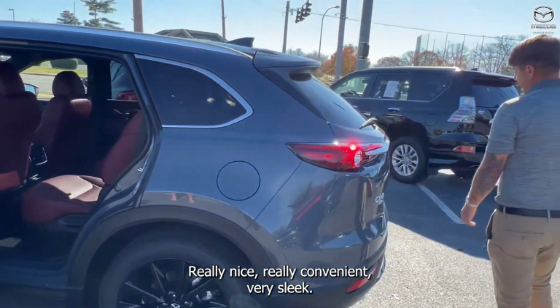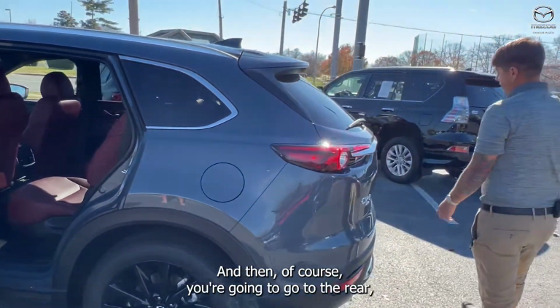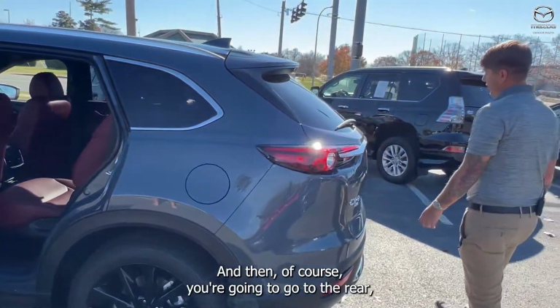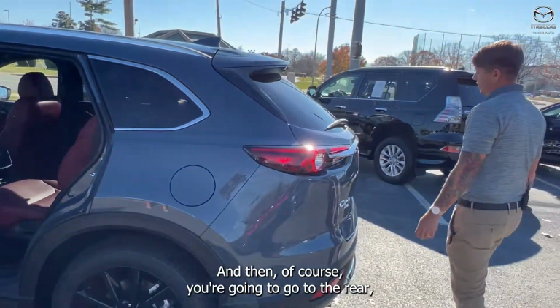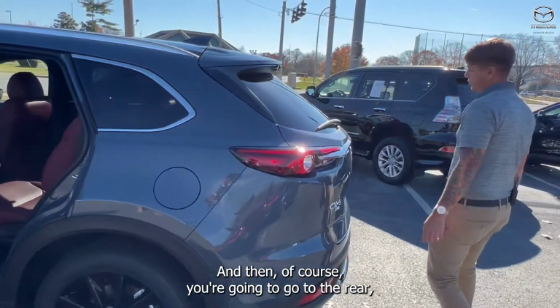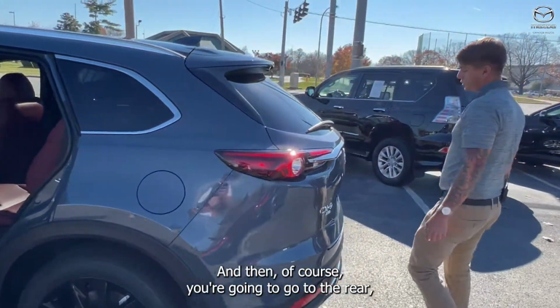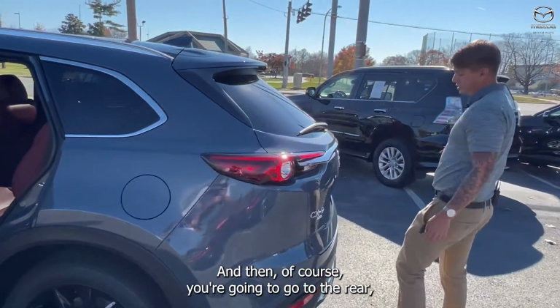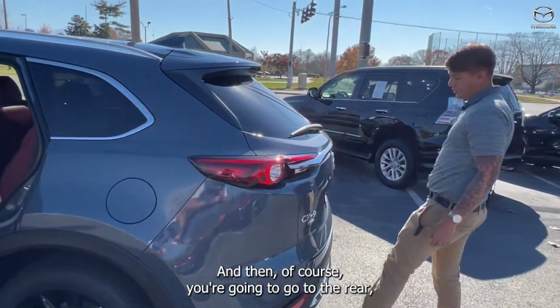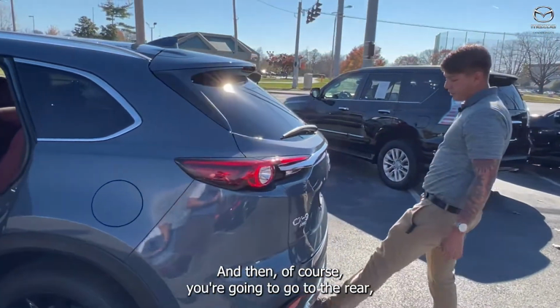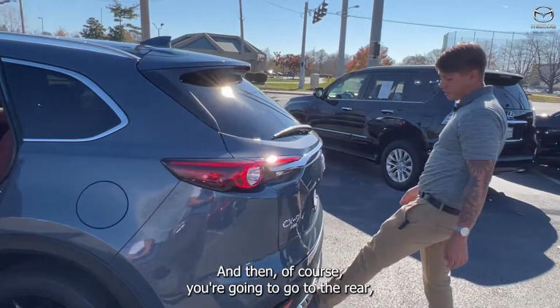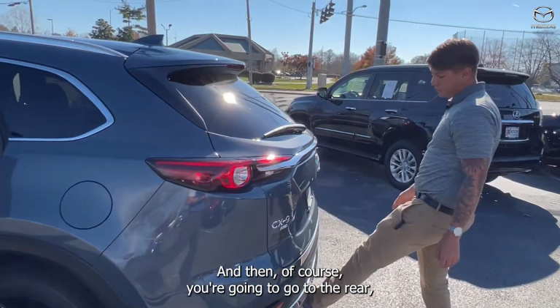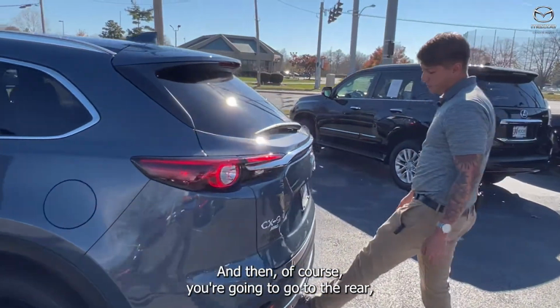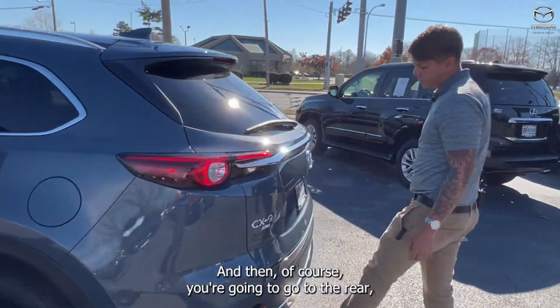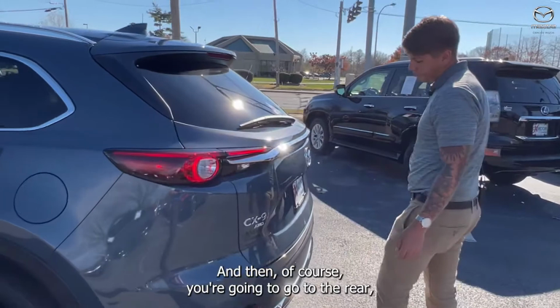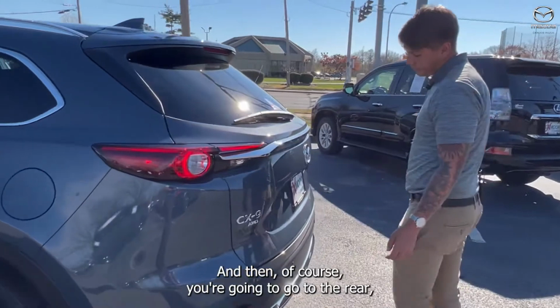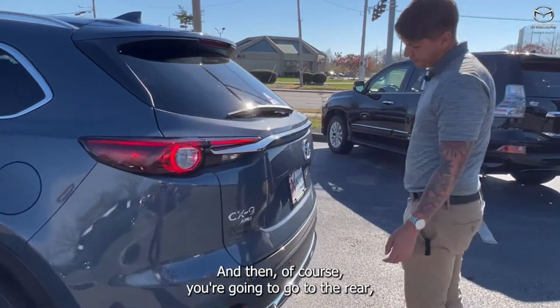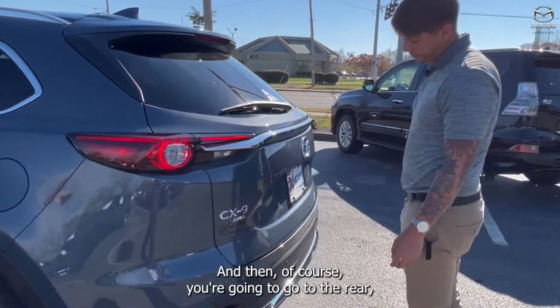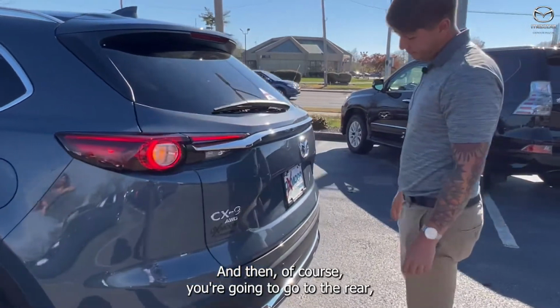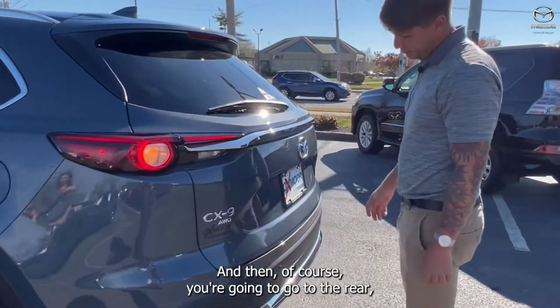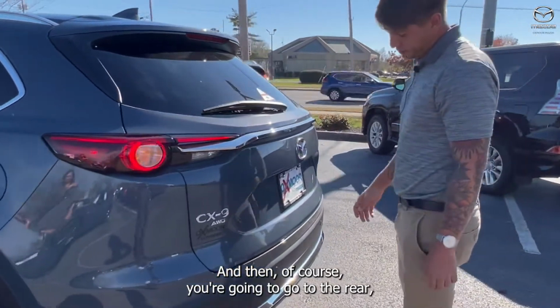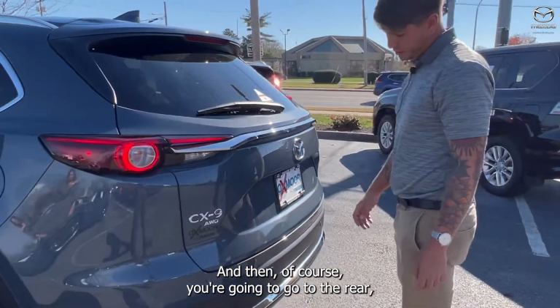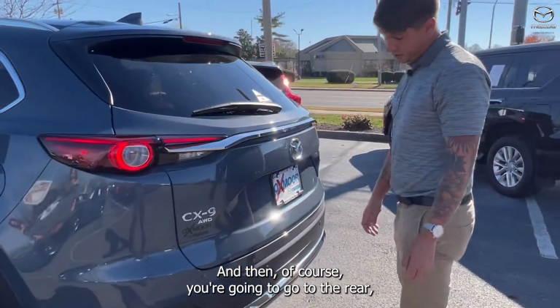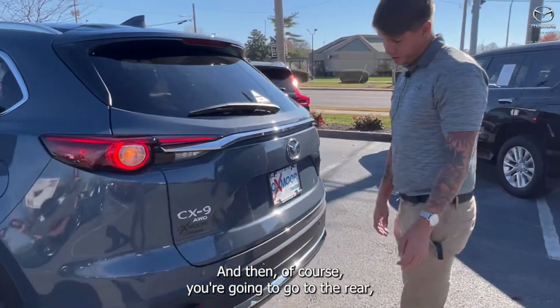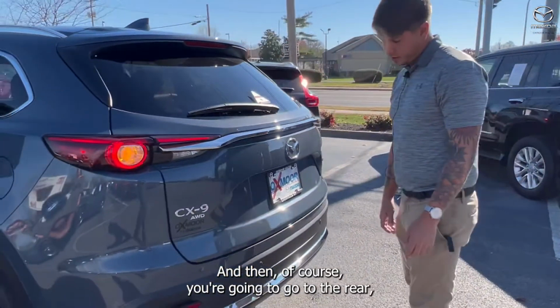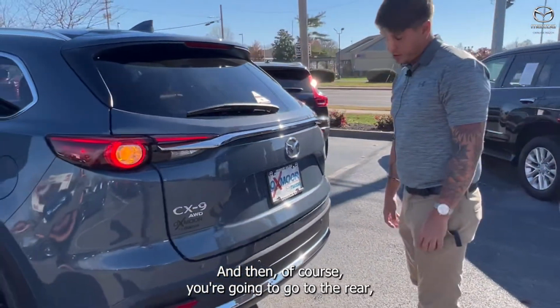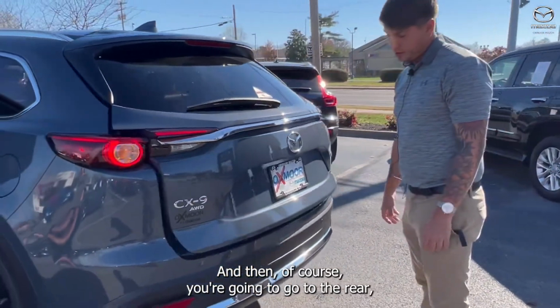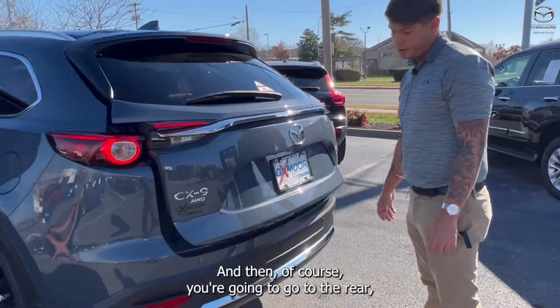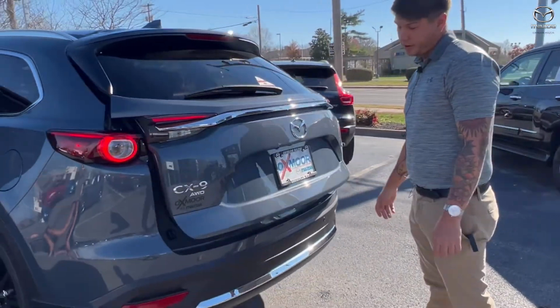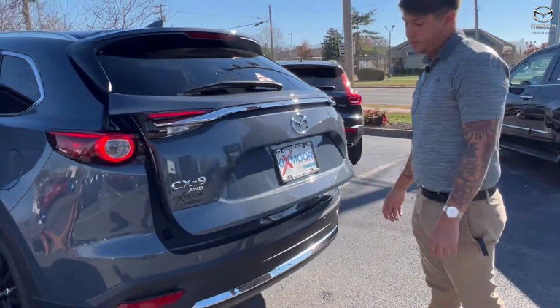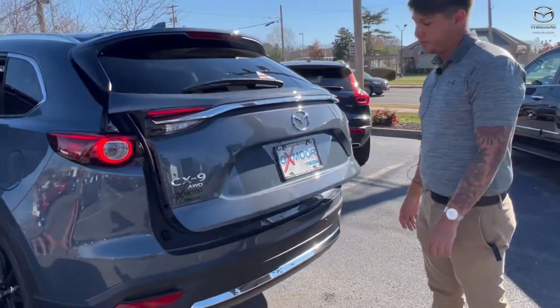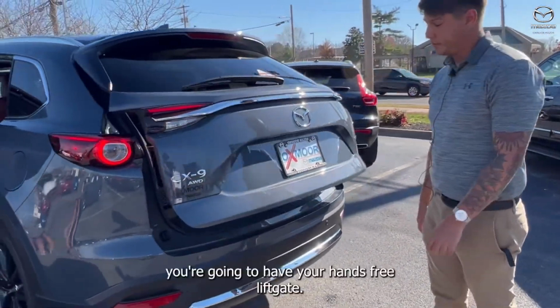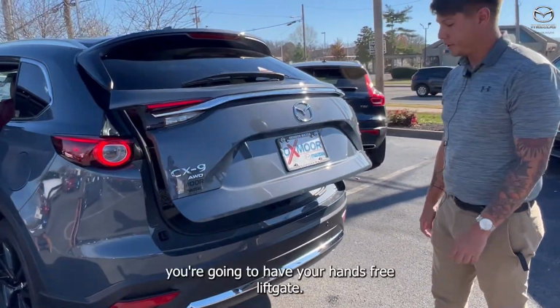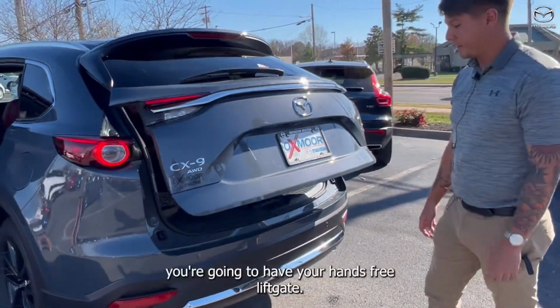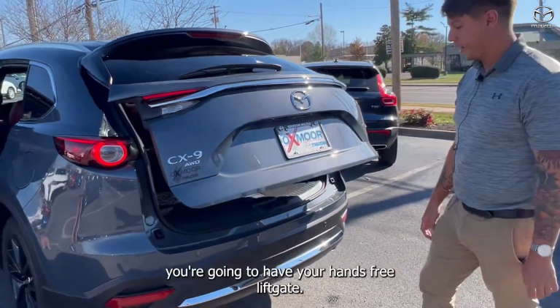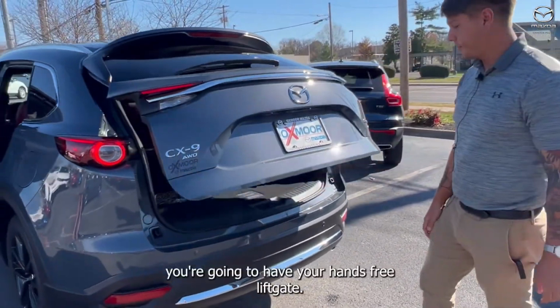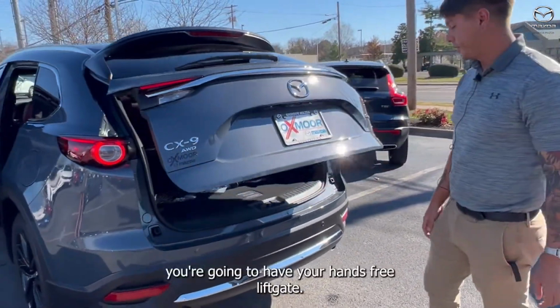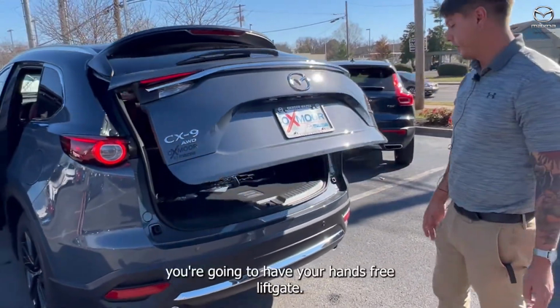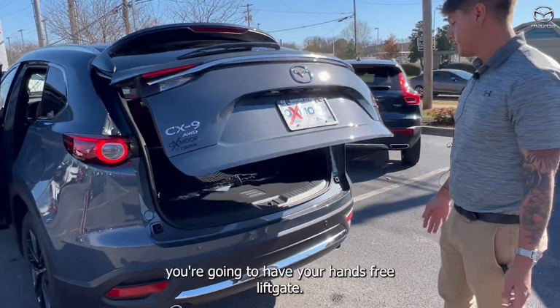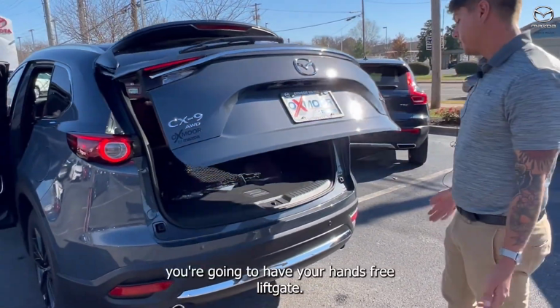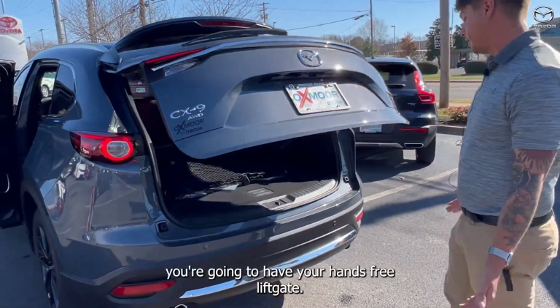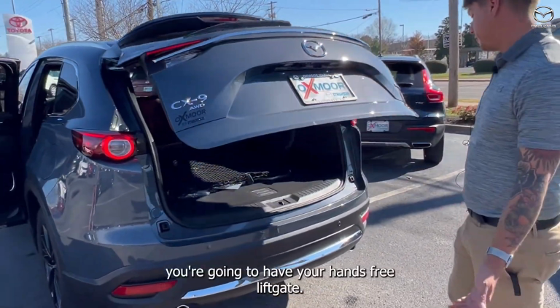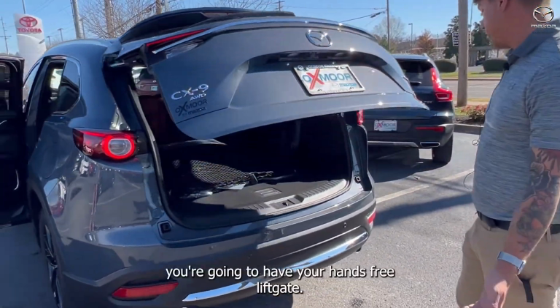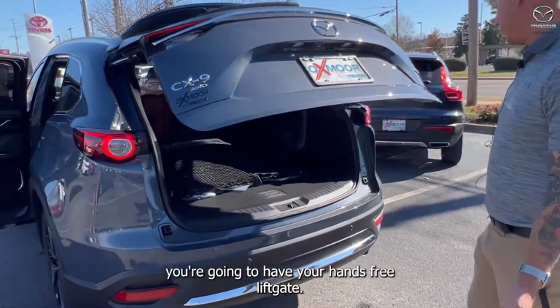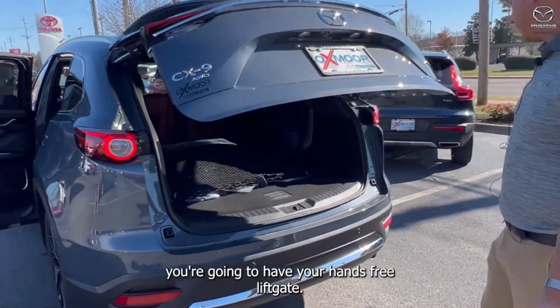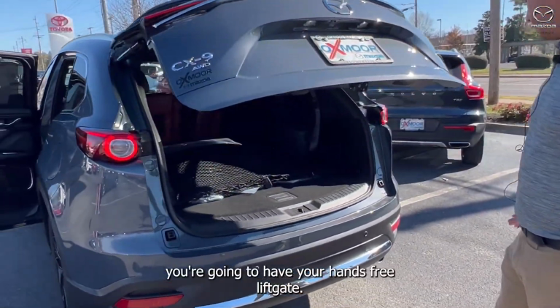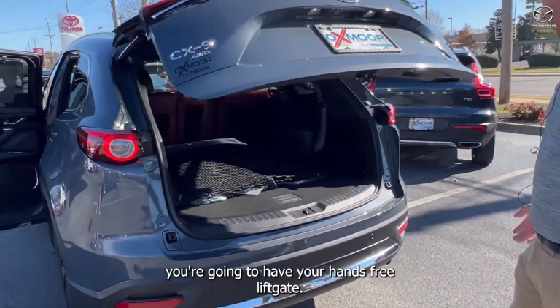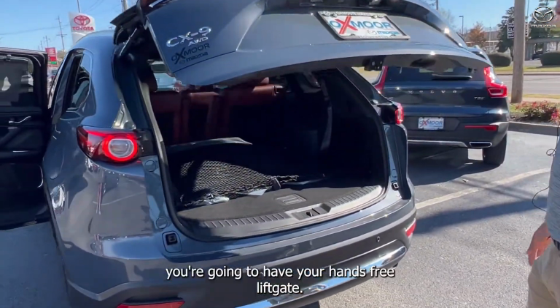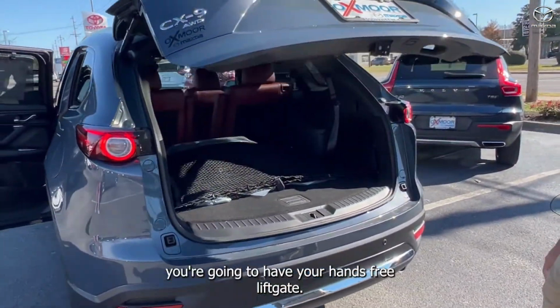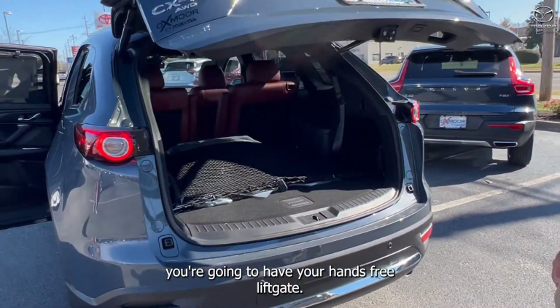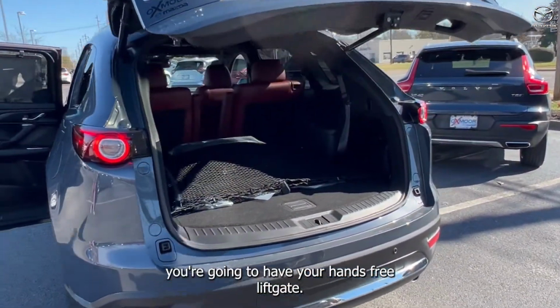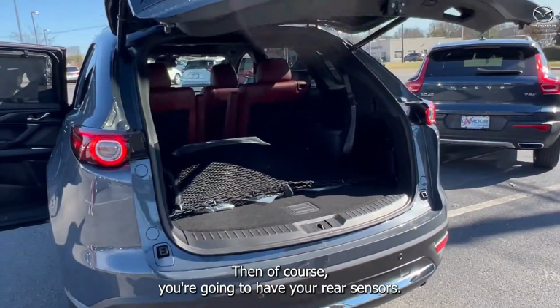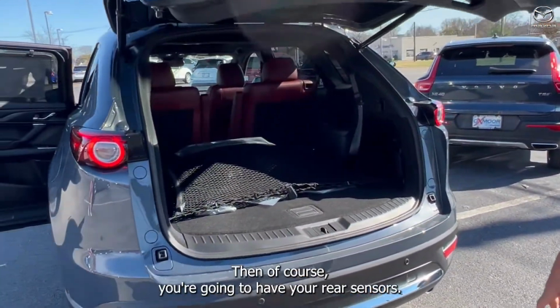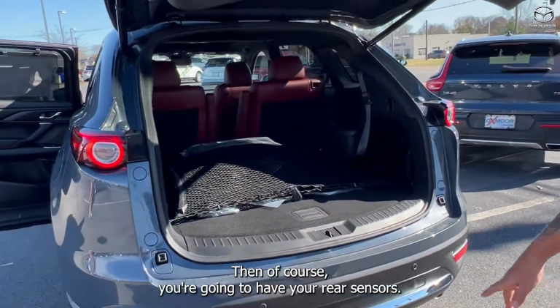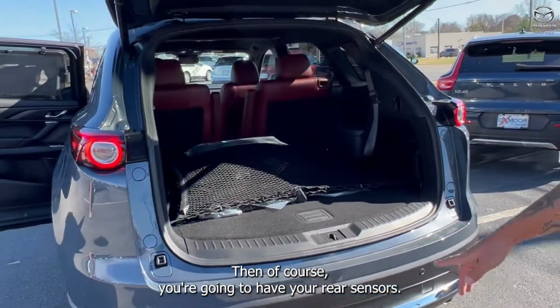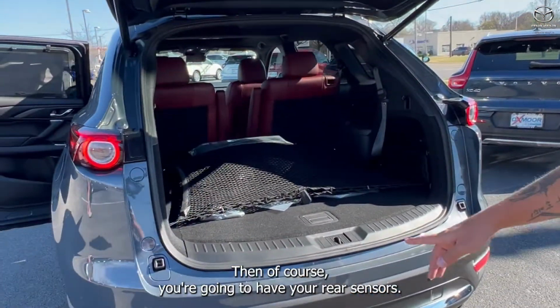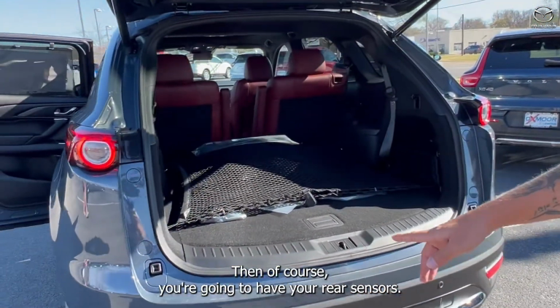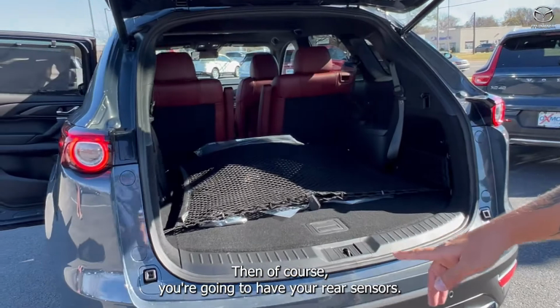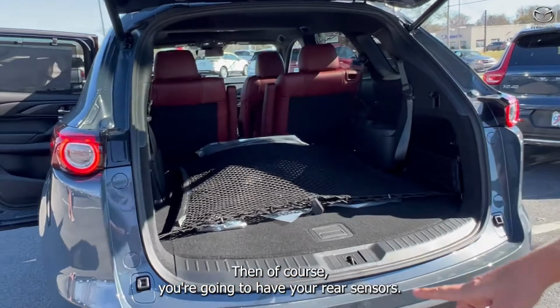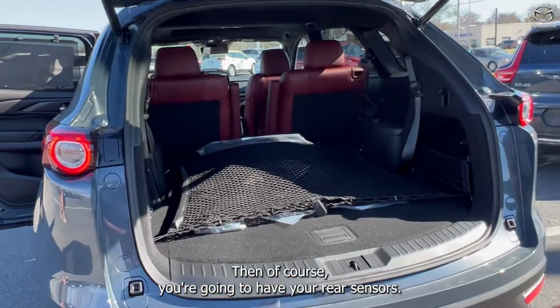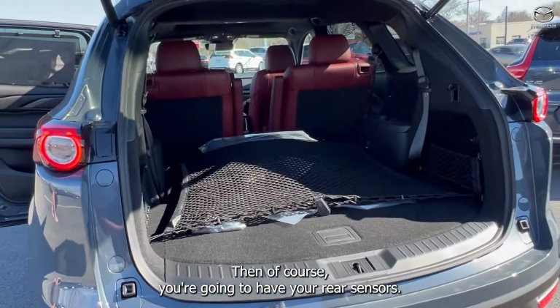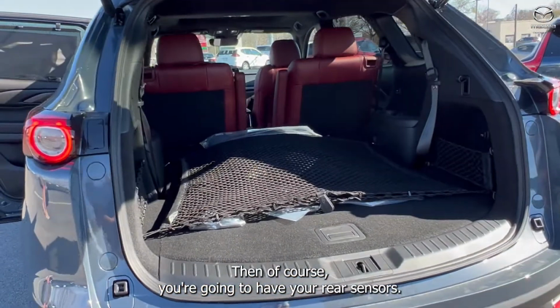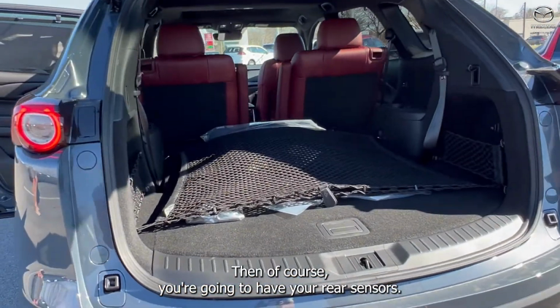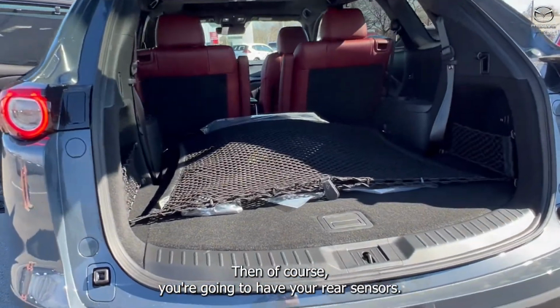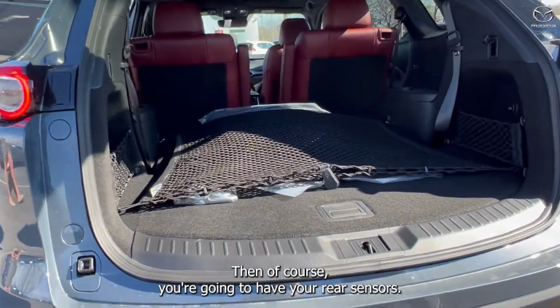And then of course going to the rear, you're going to have your hands-free liftgate. And then of course you're going to have your rear sensors.